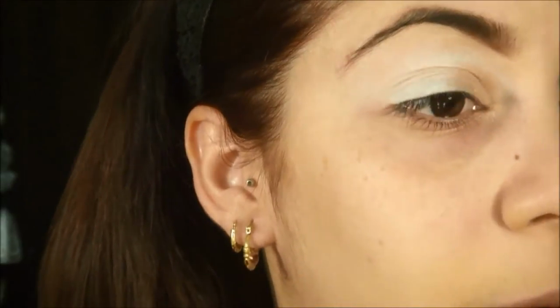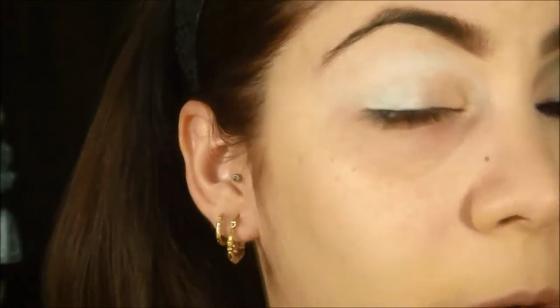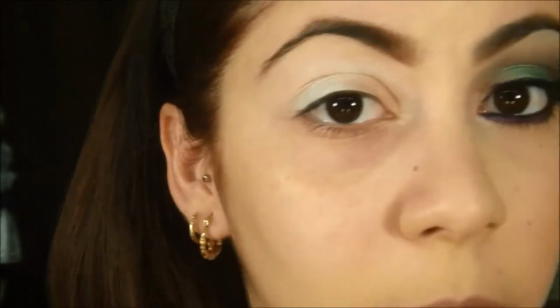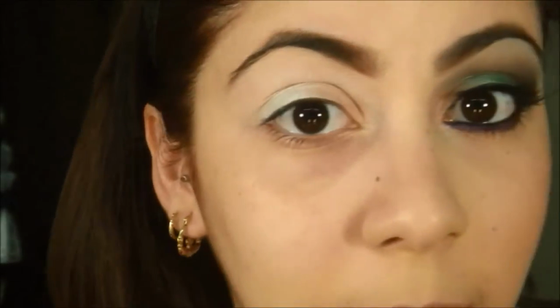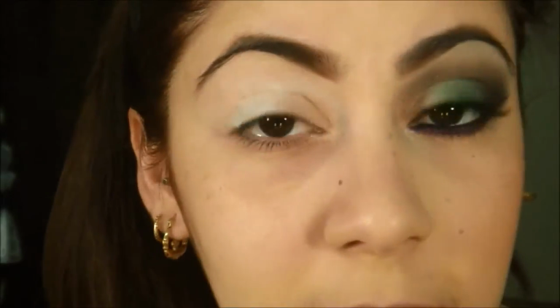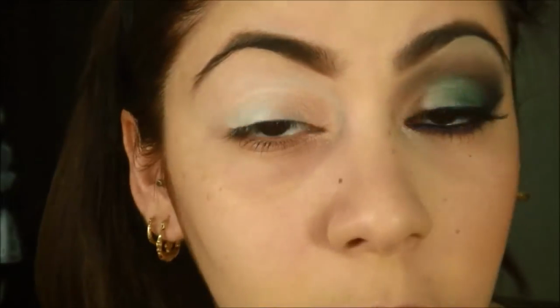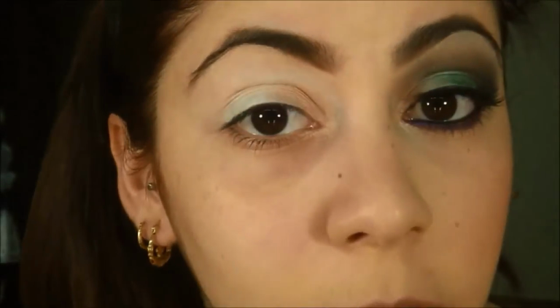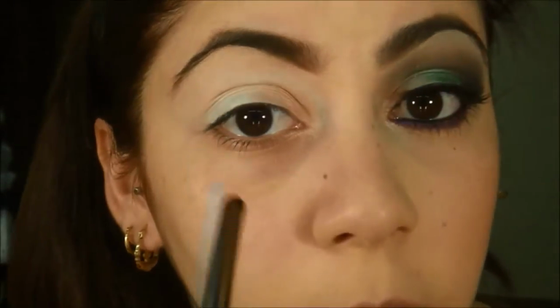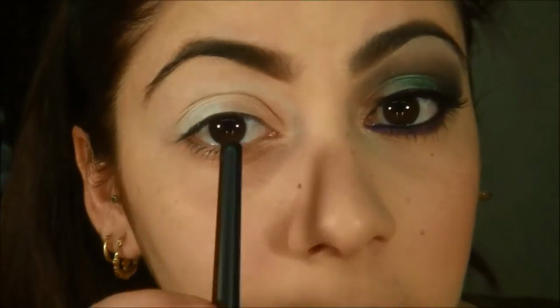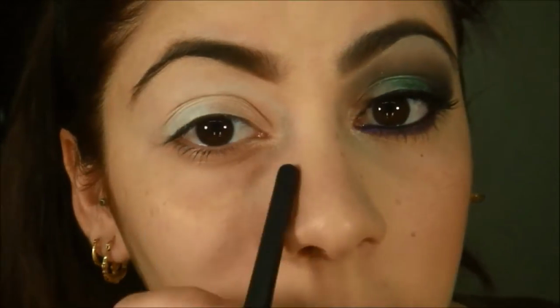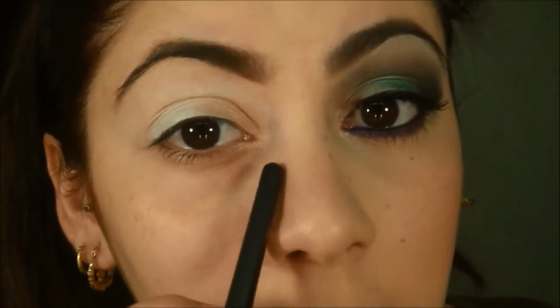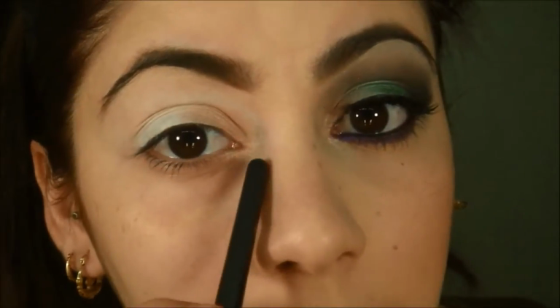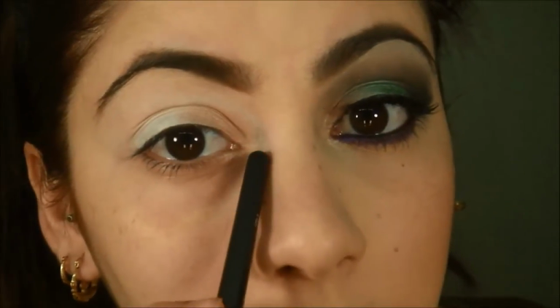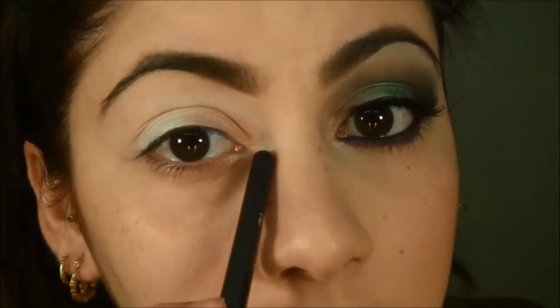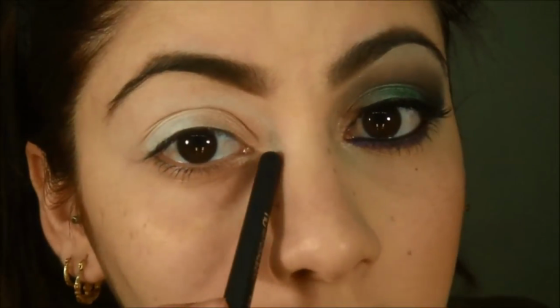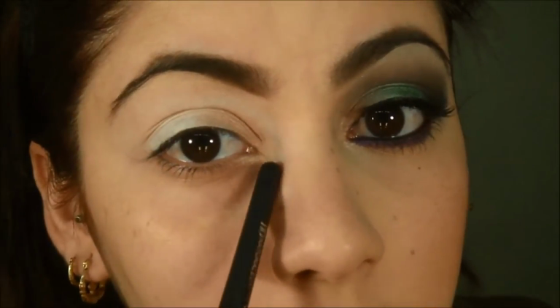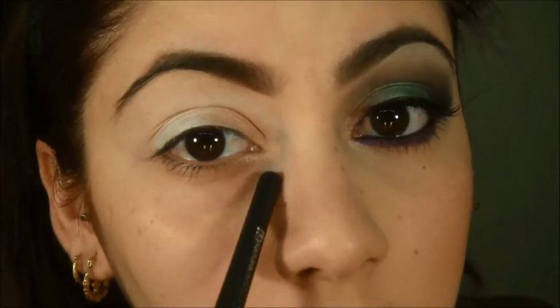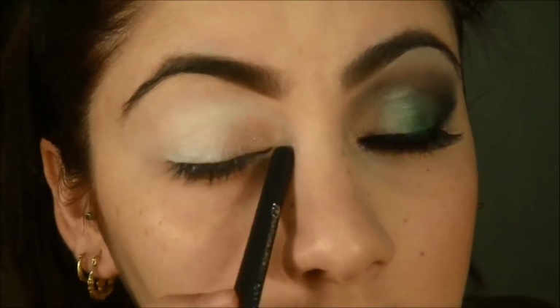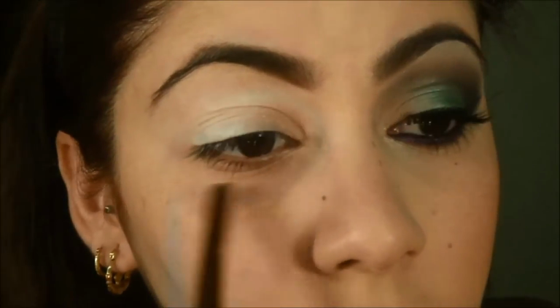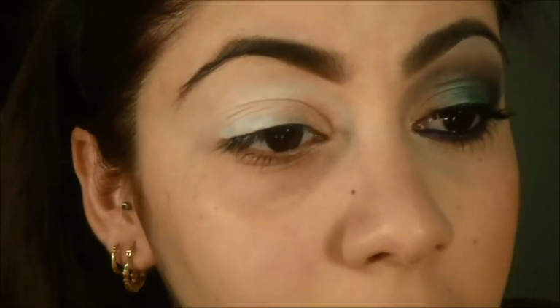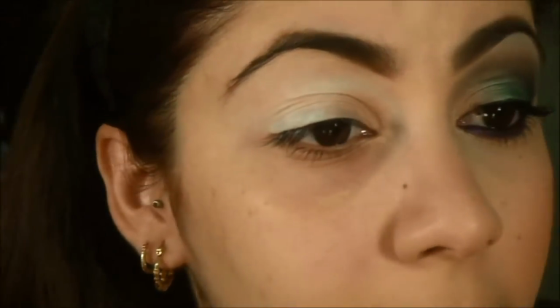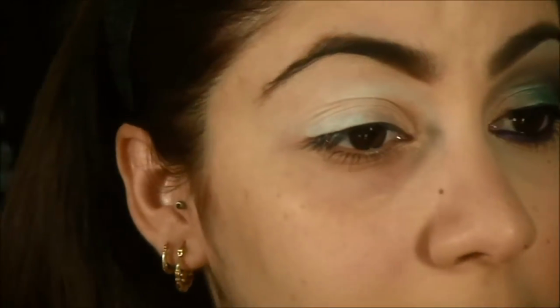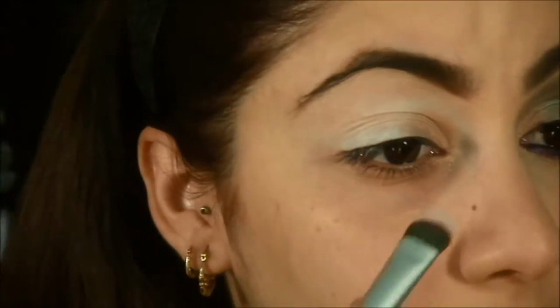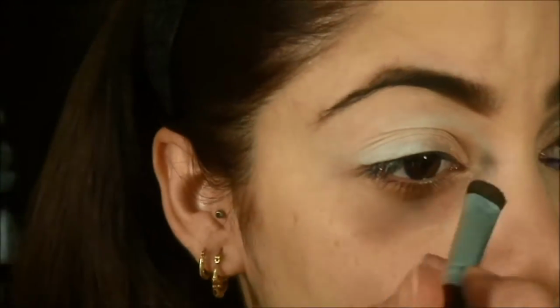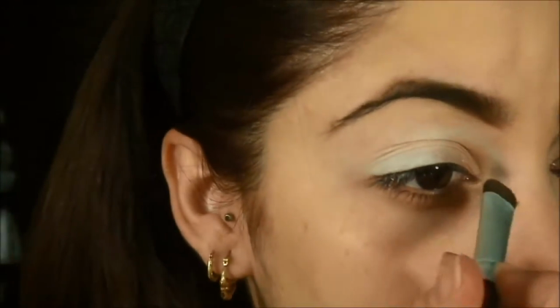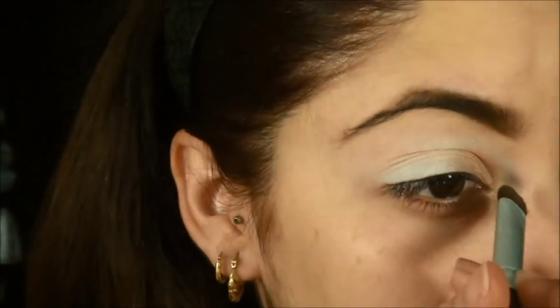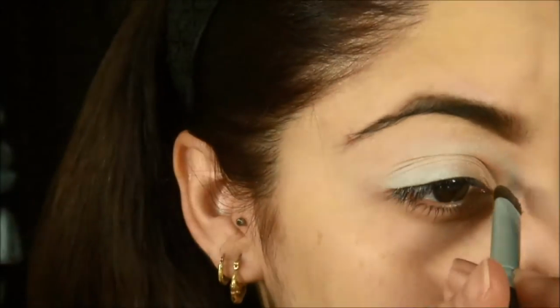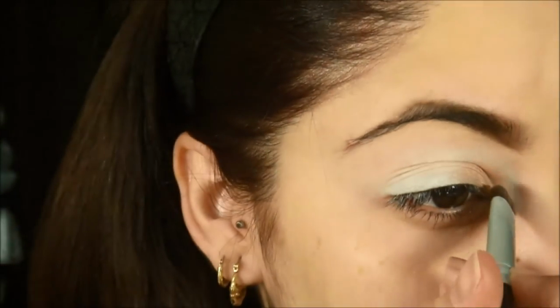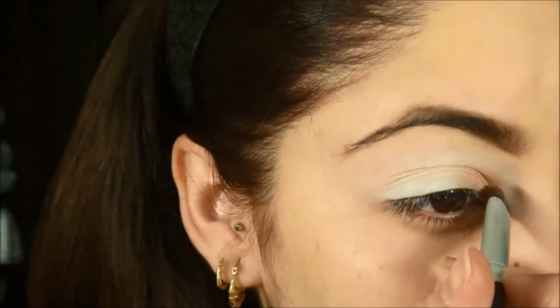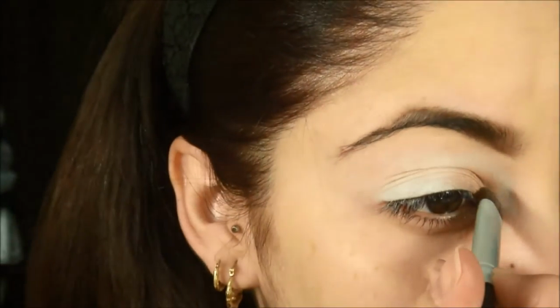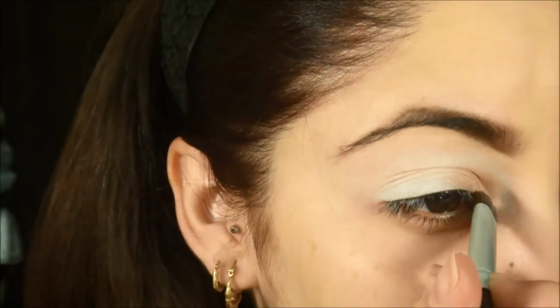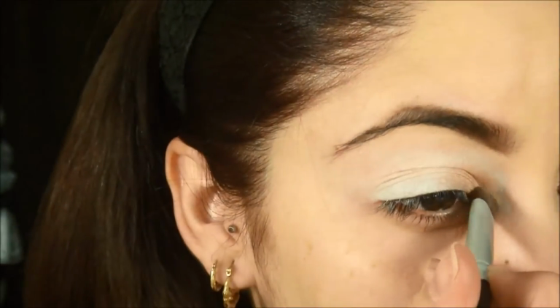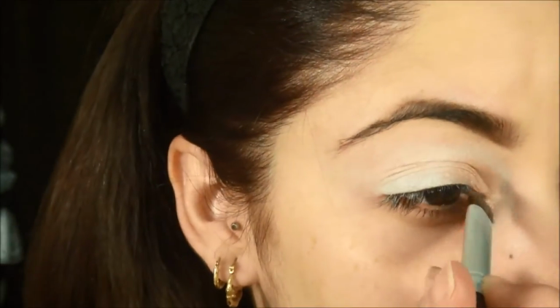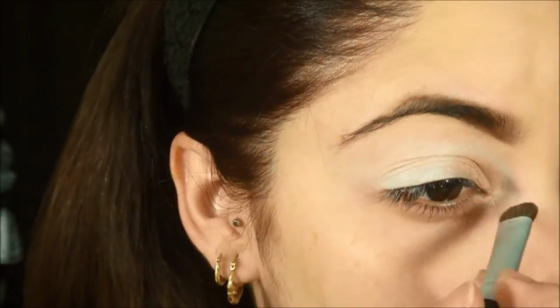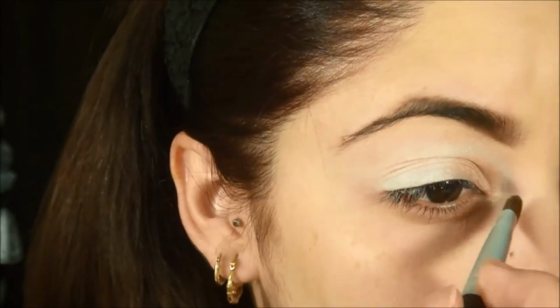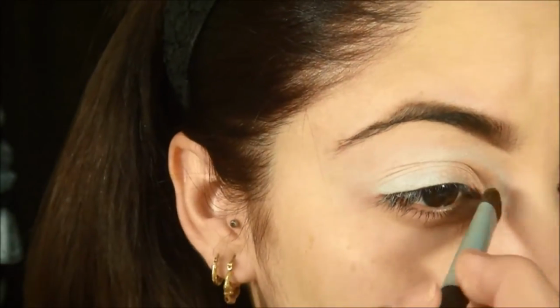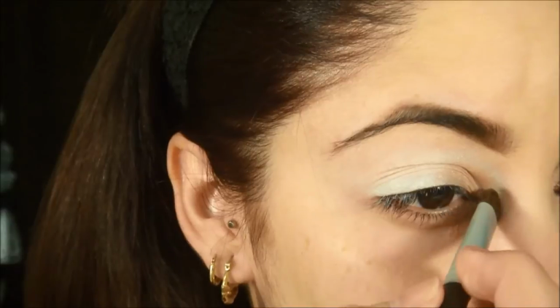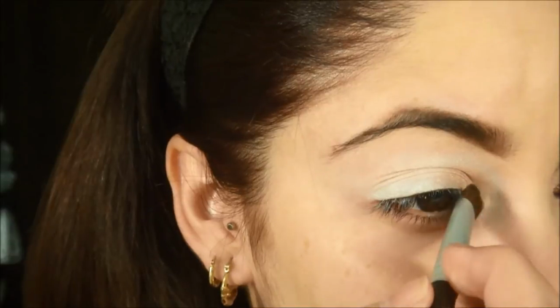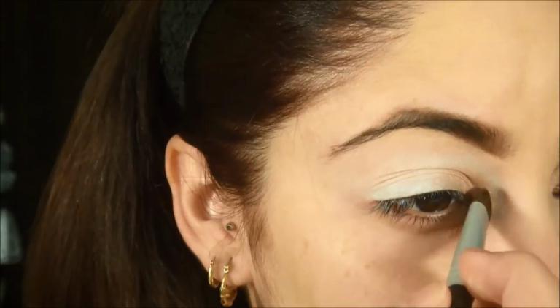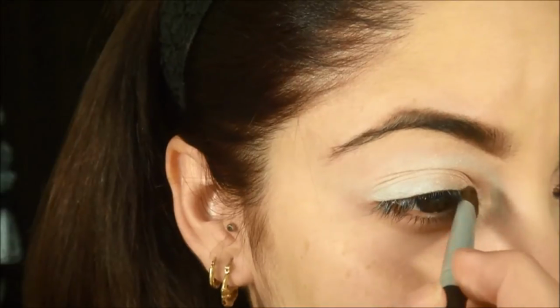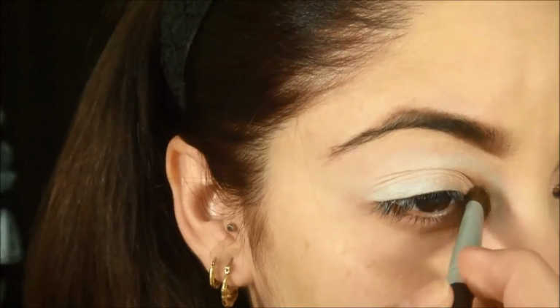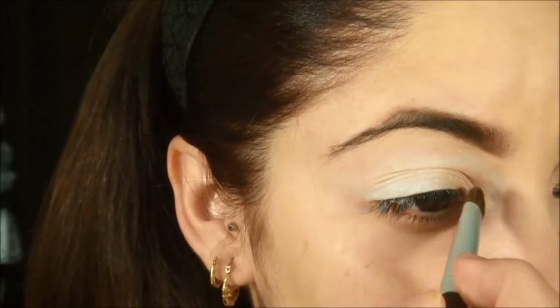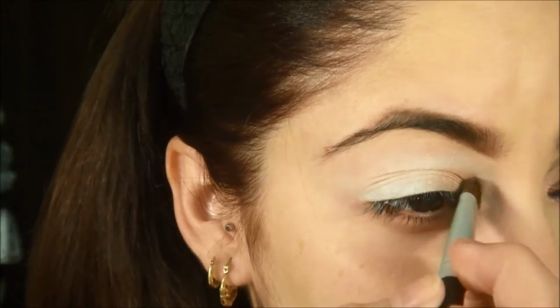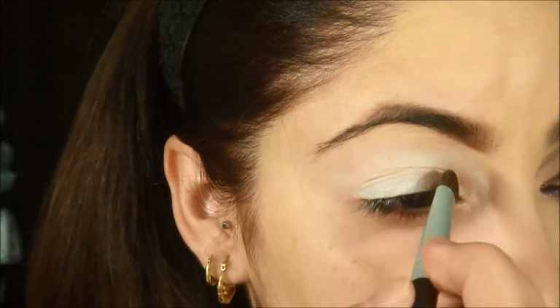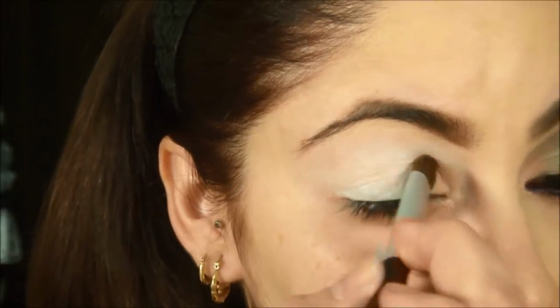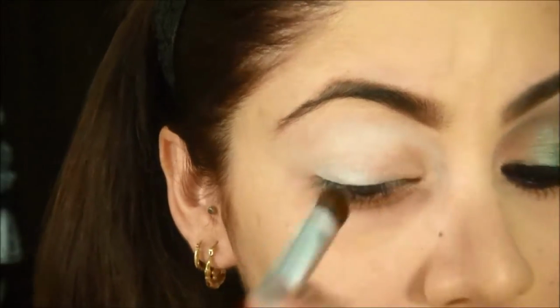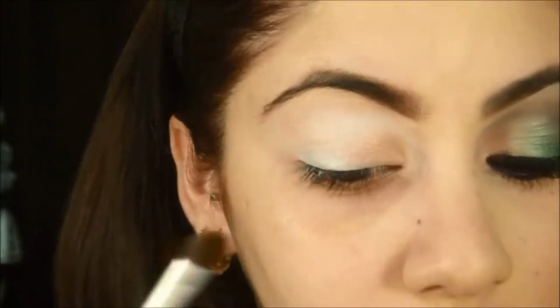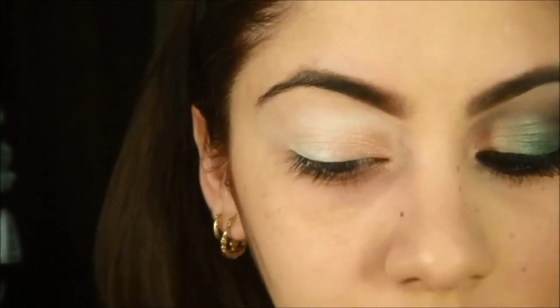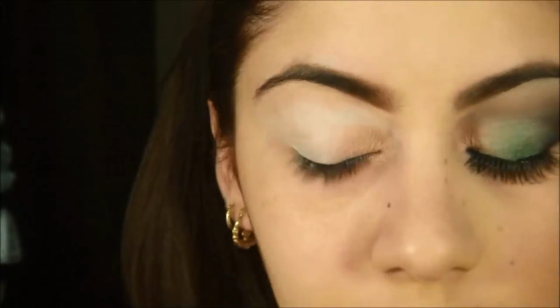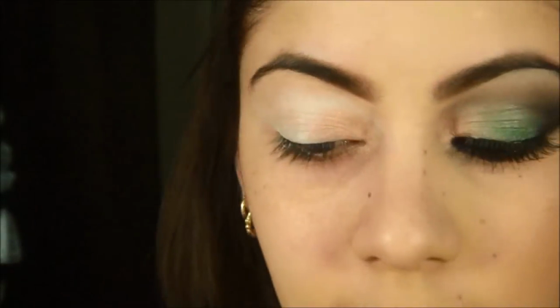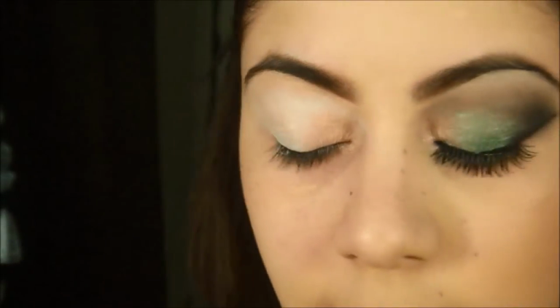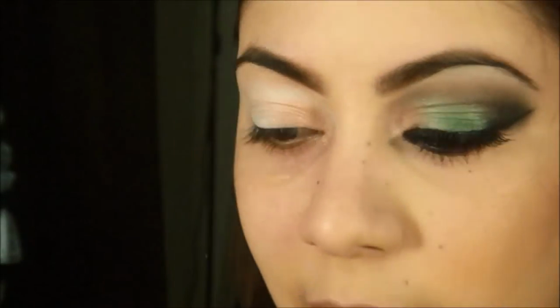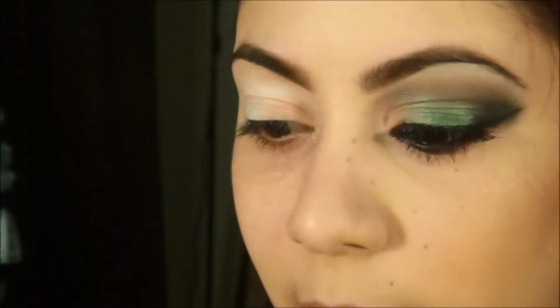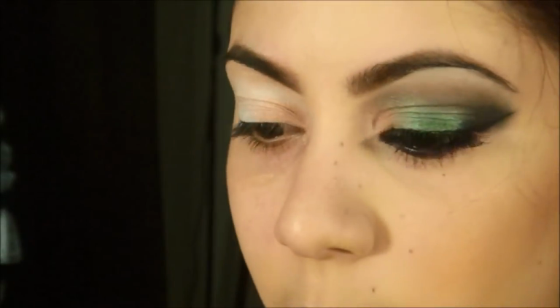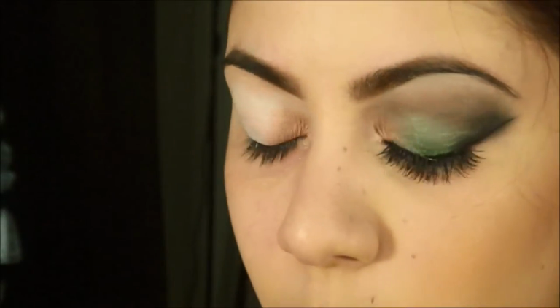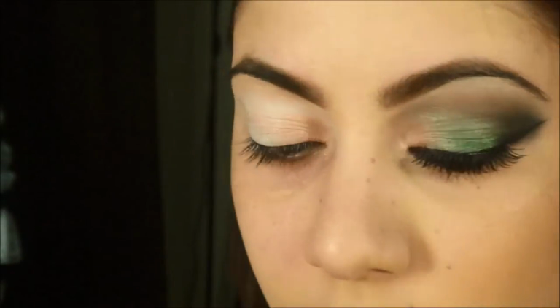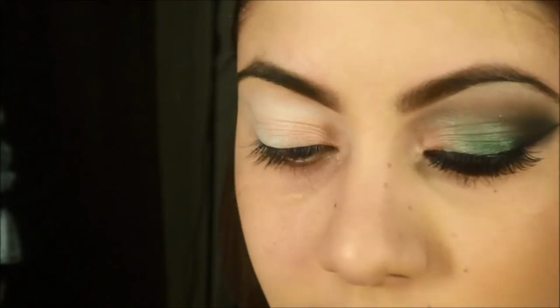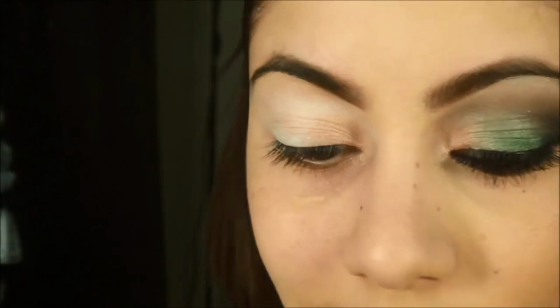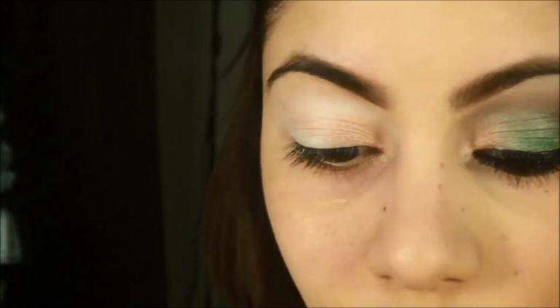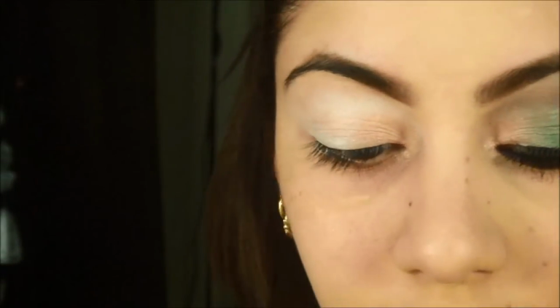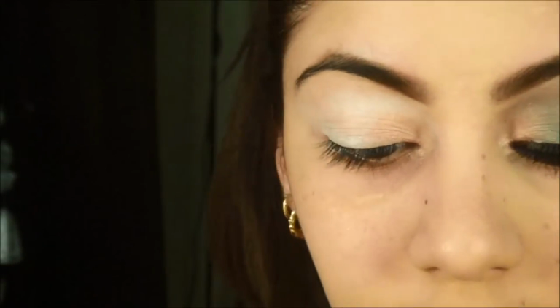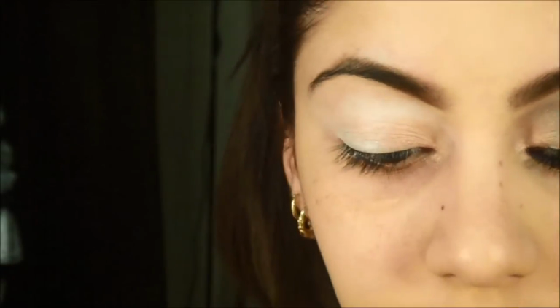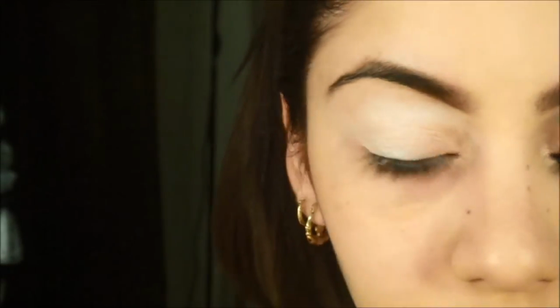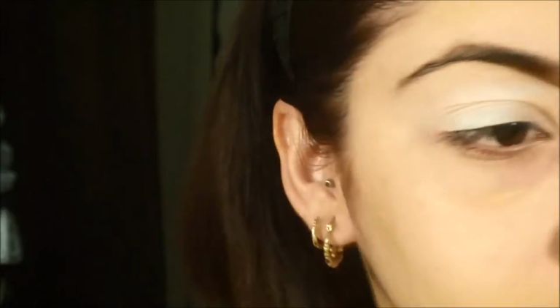I tend to put a little bit on the tear duct to give it that highlight/illumination effect.